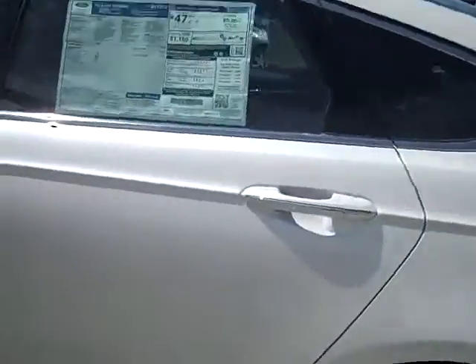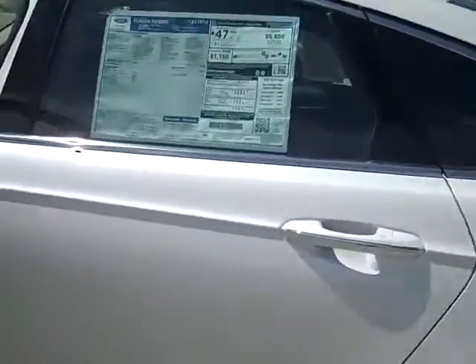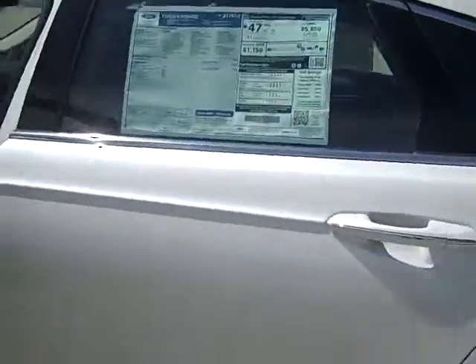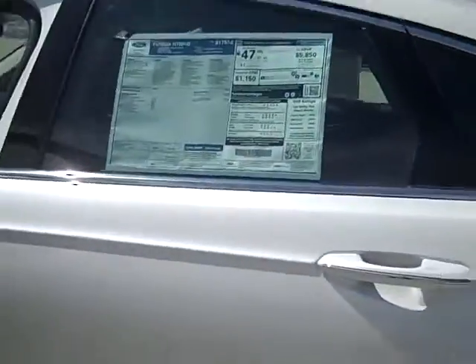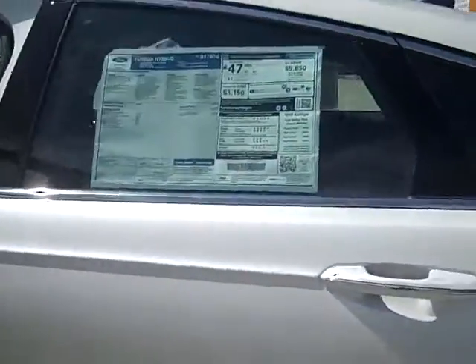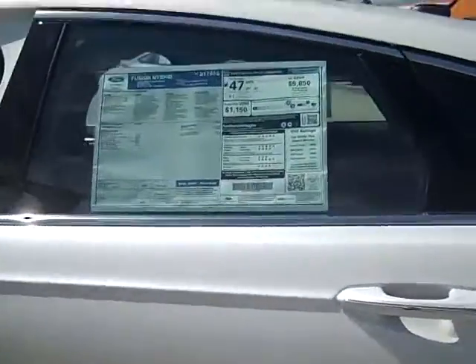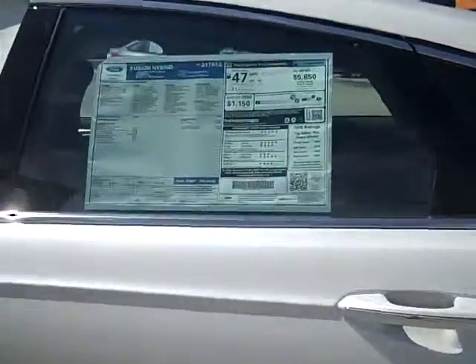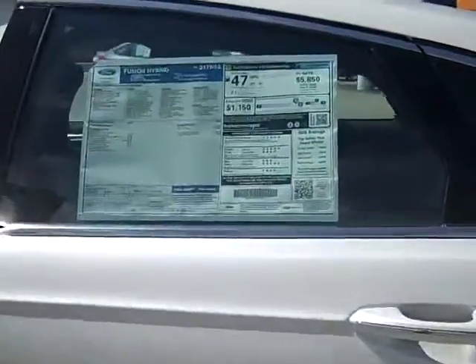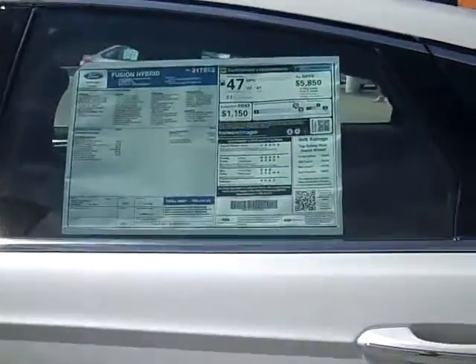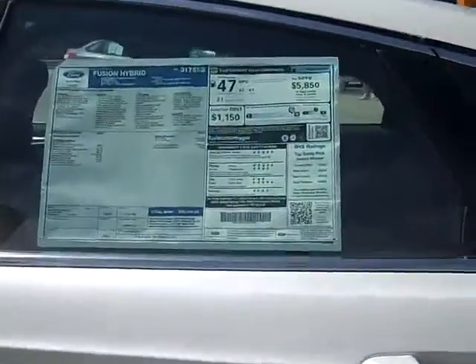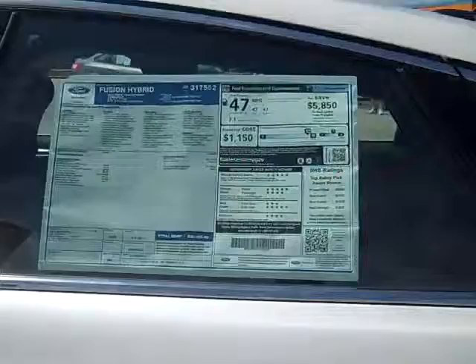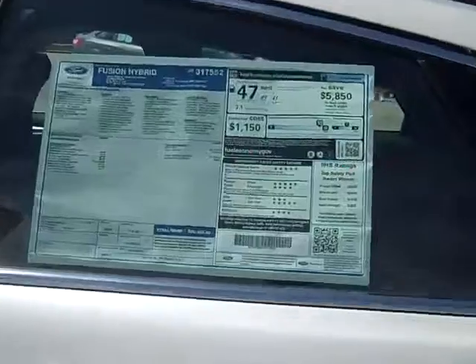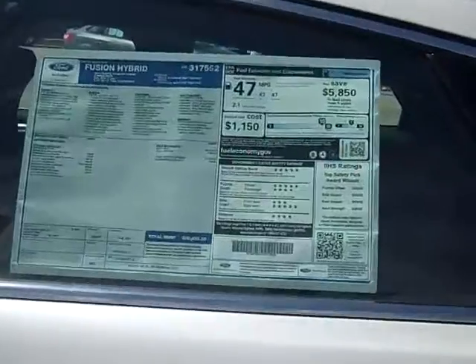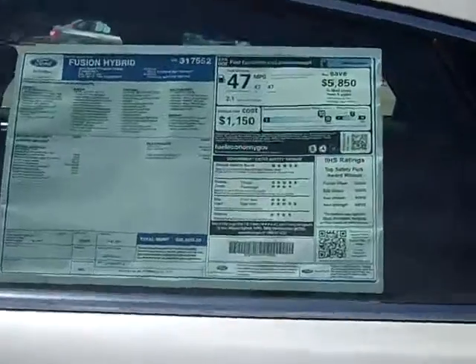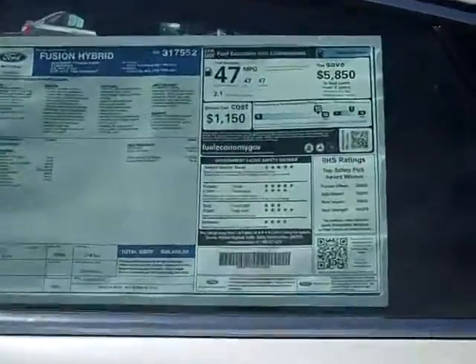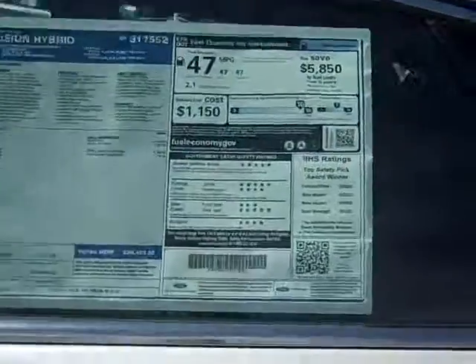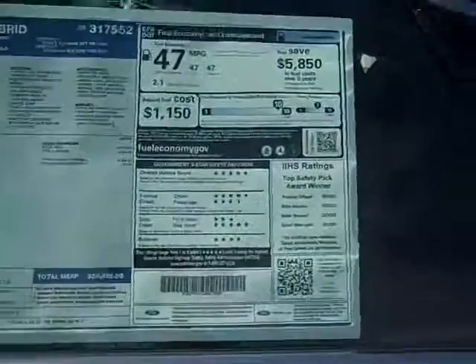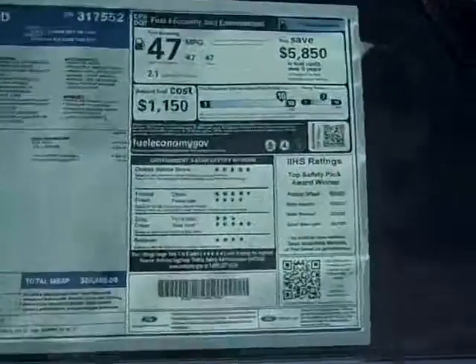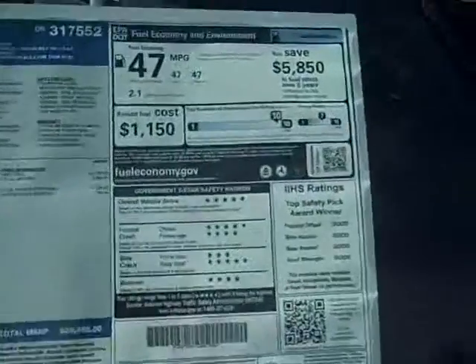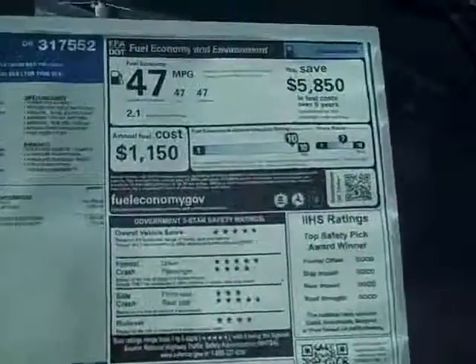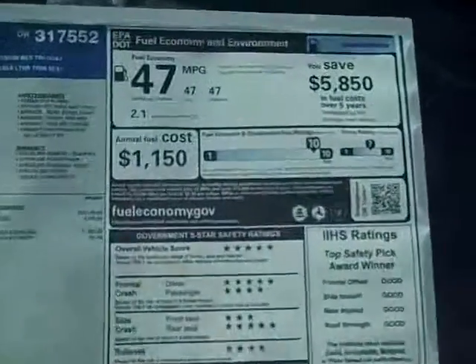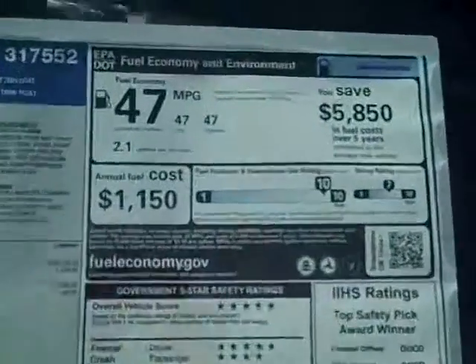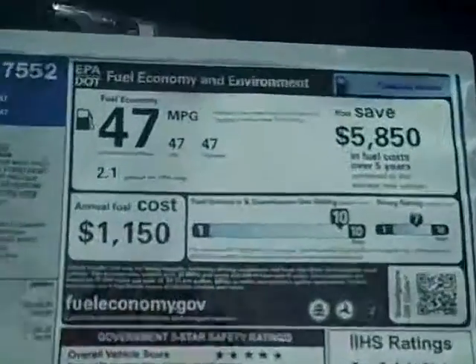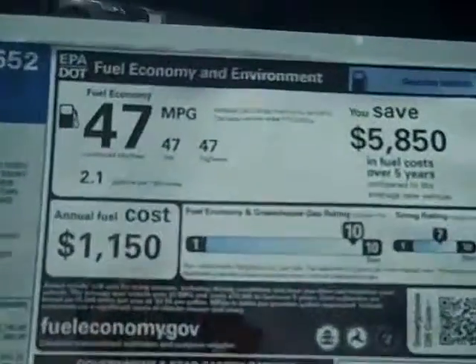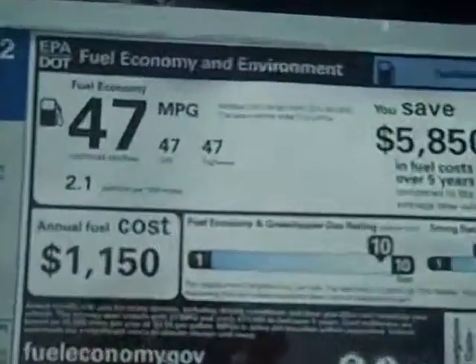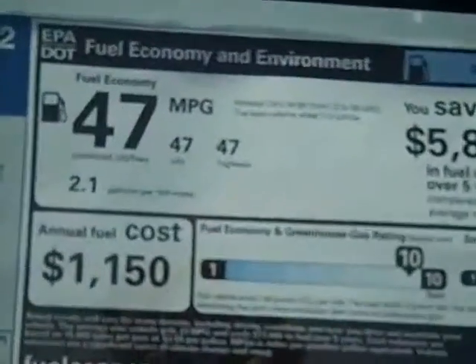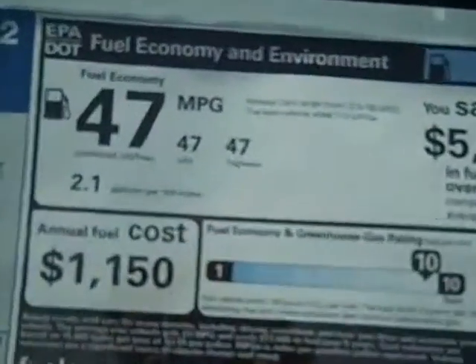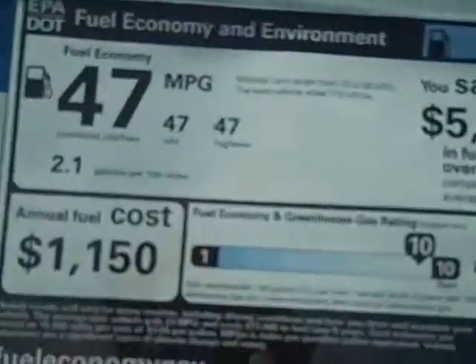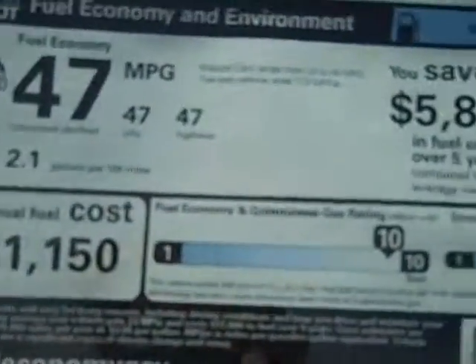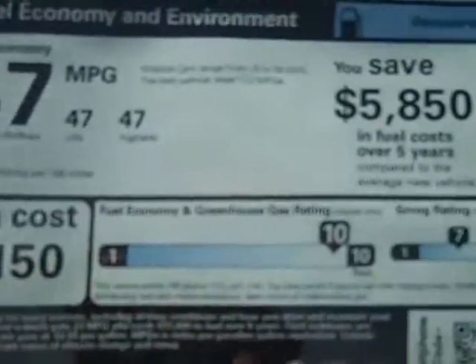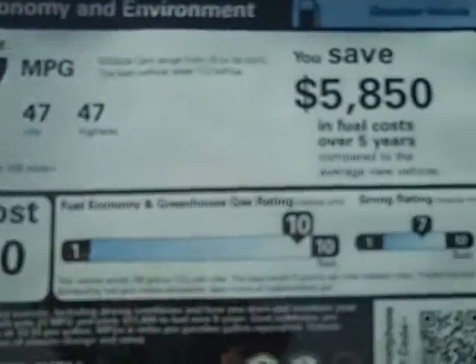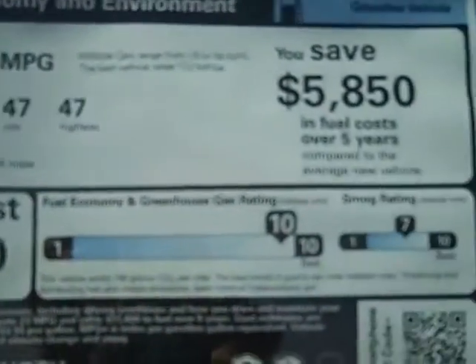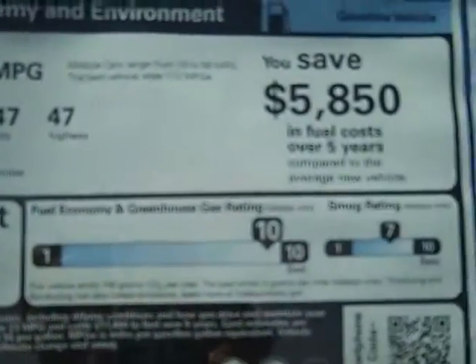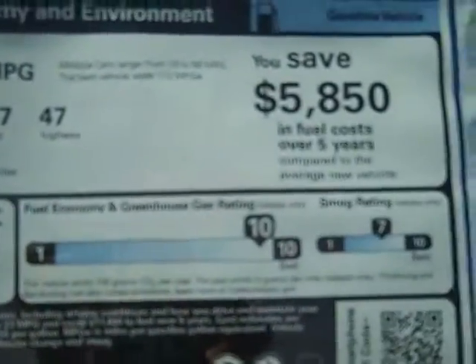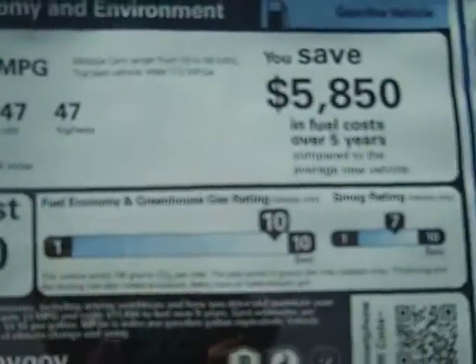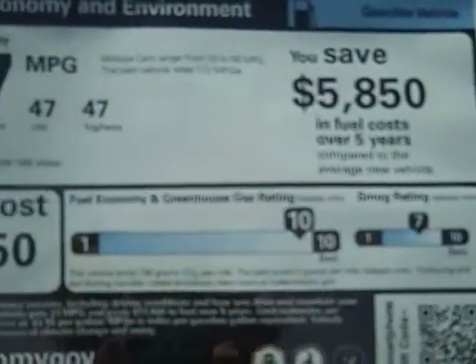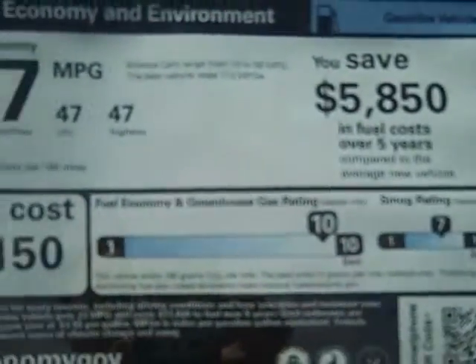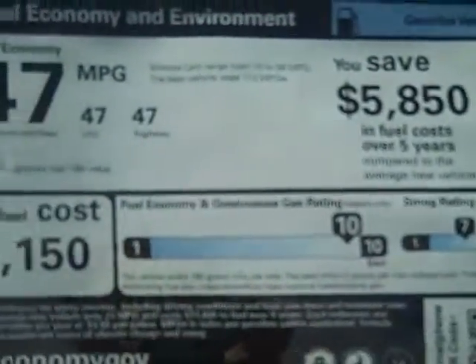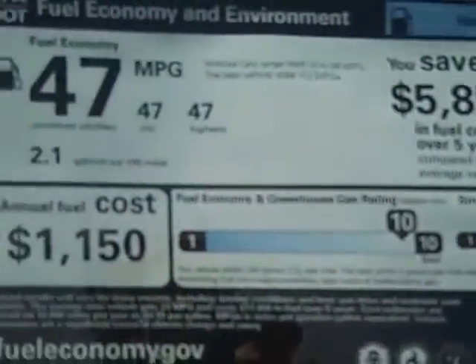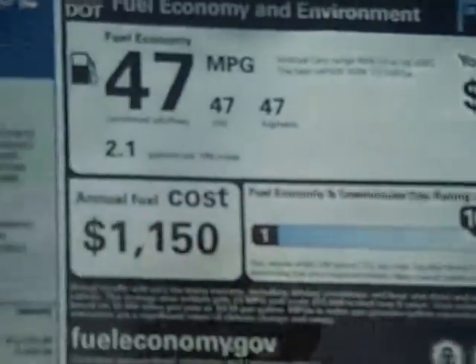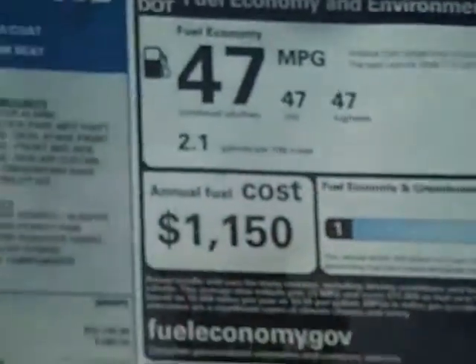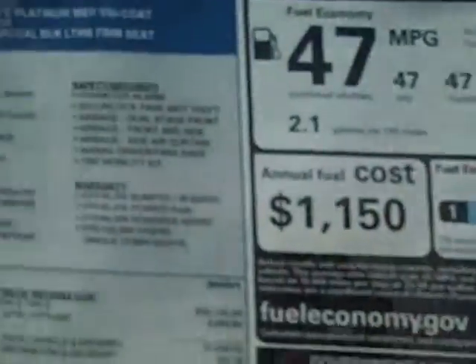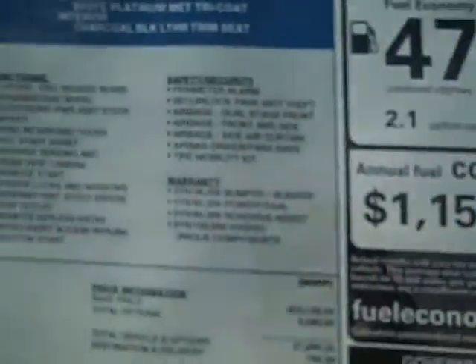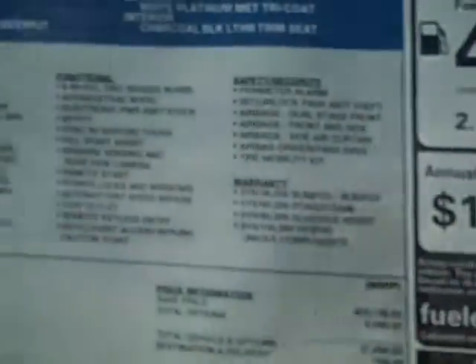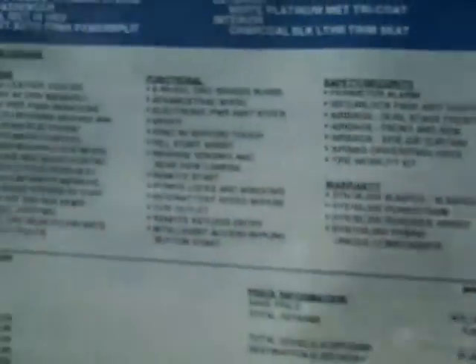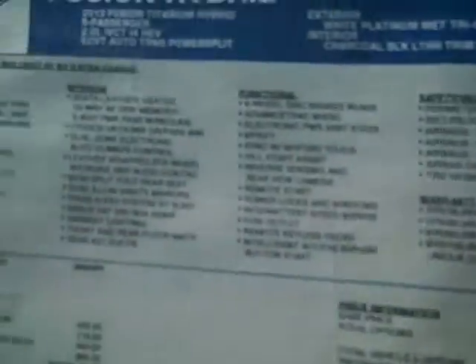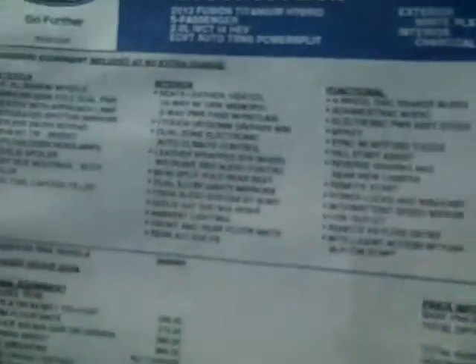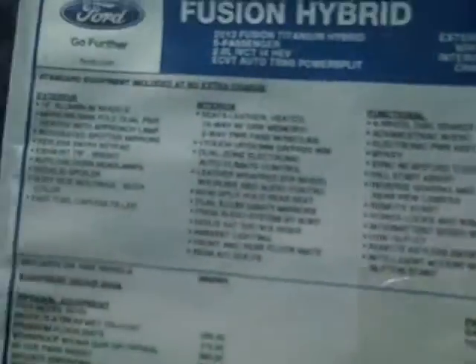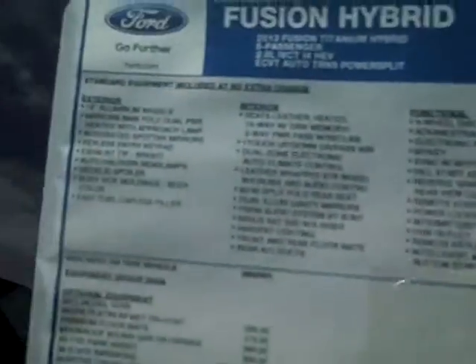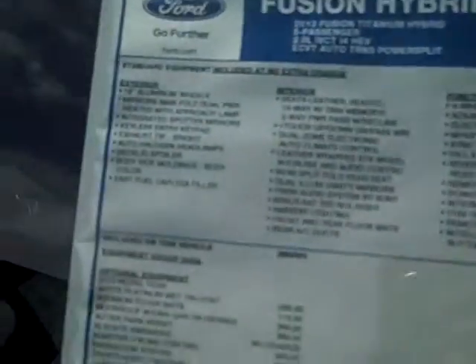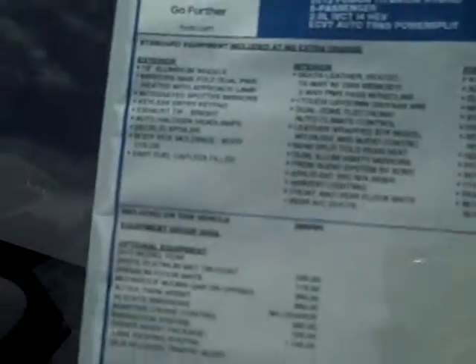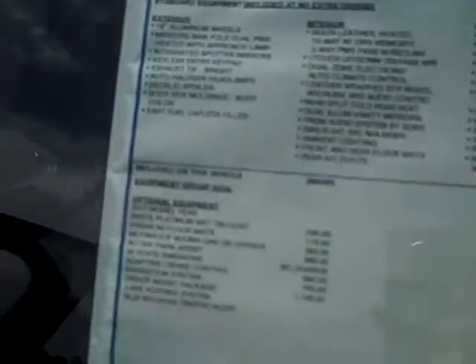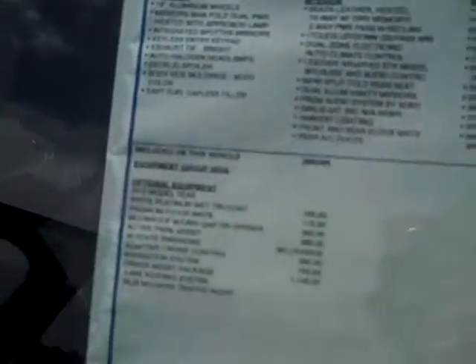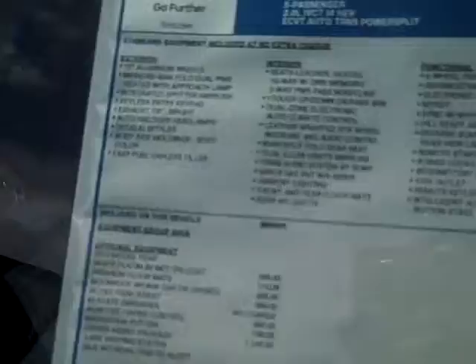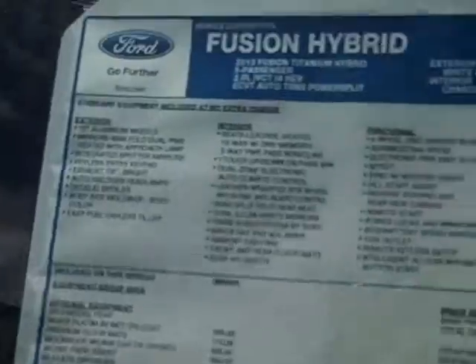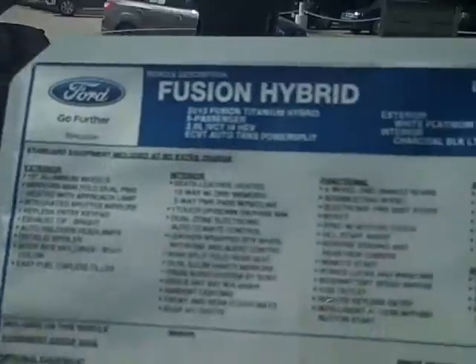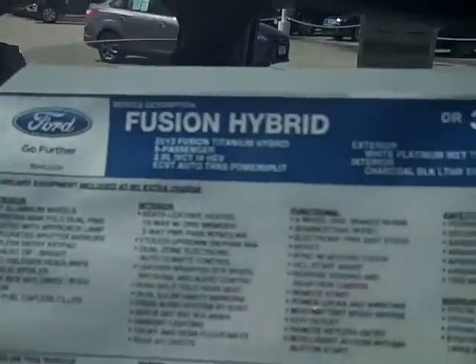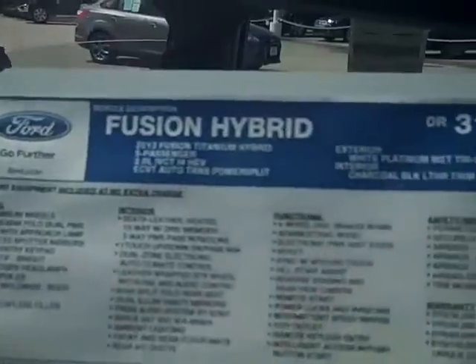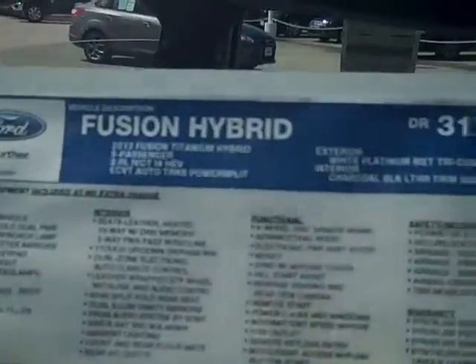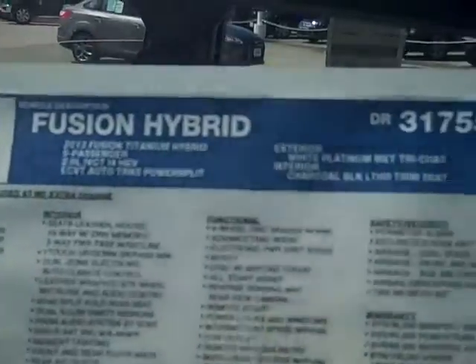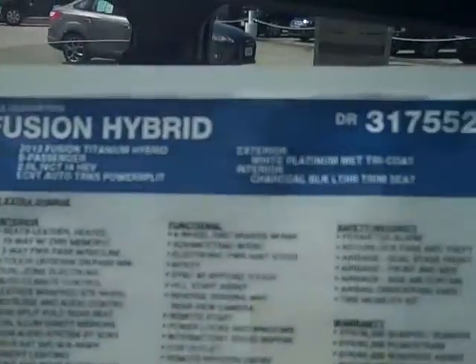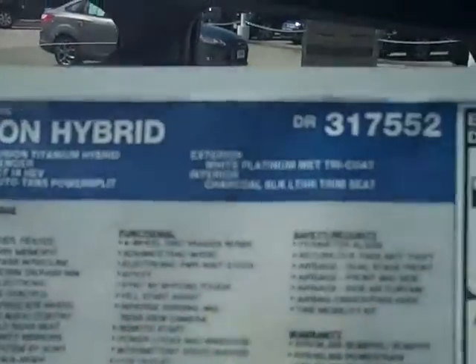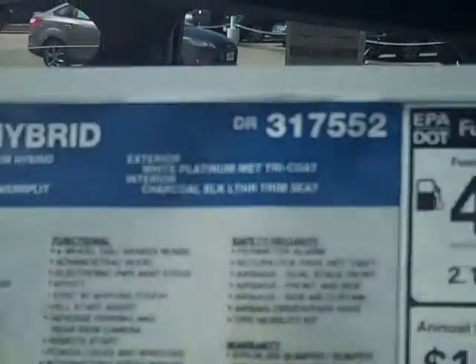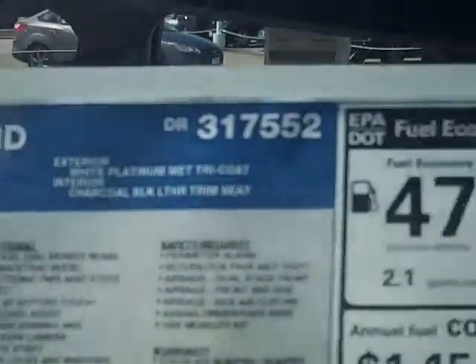This will come with hybrid. It's great gas mileage. Here's a look at the window sticker — 47 miles per gallon. It is a Titanium.